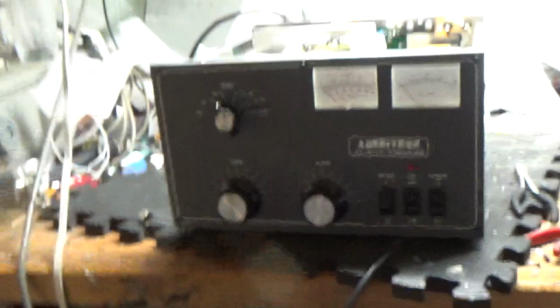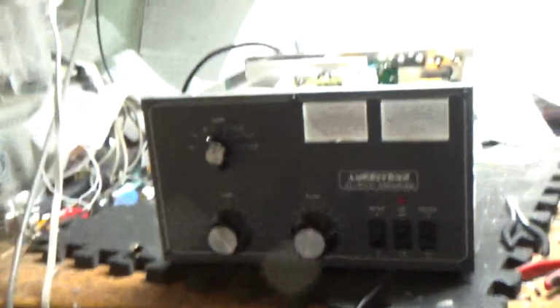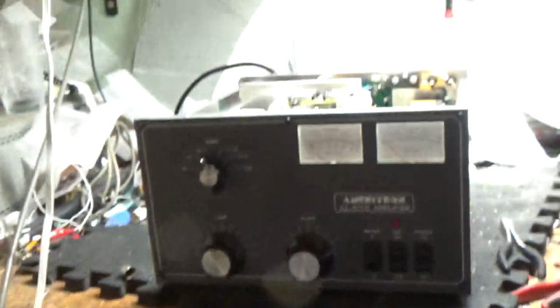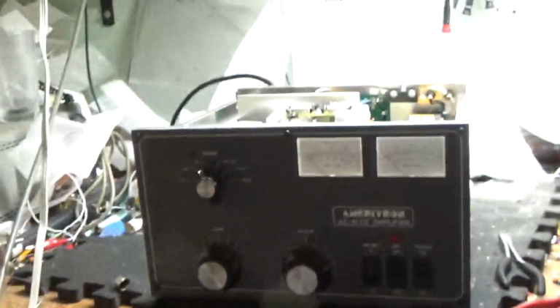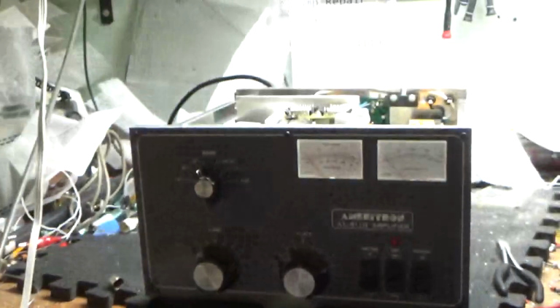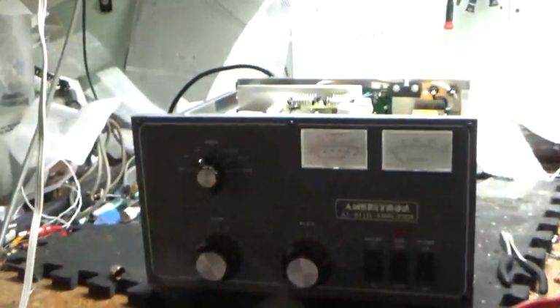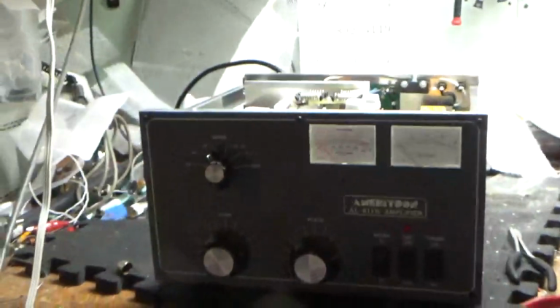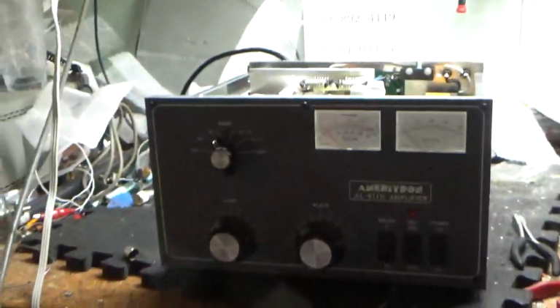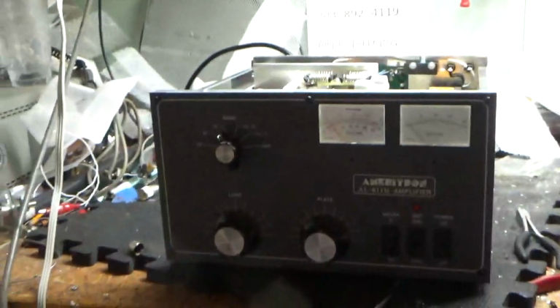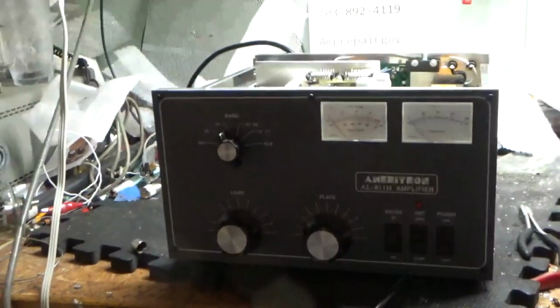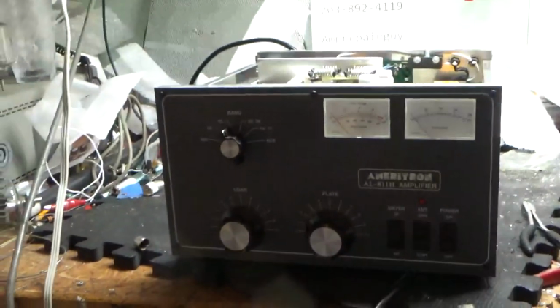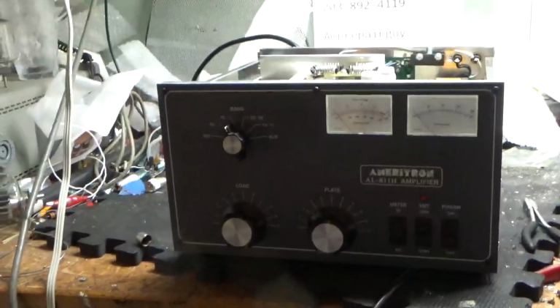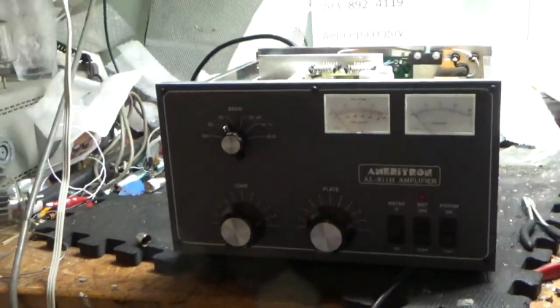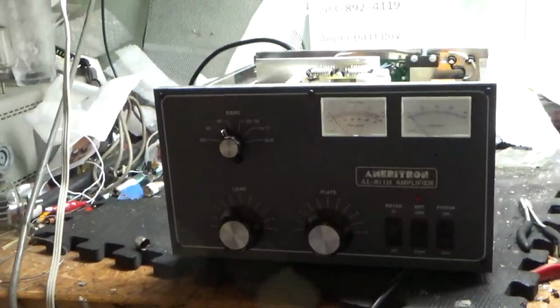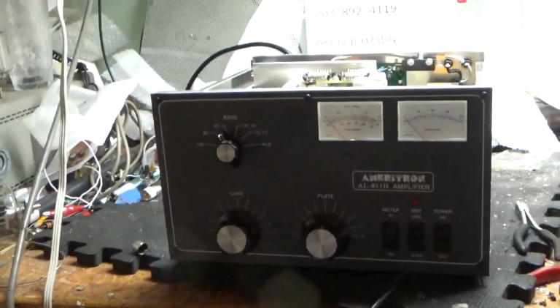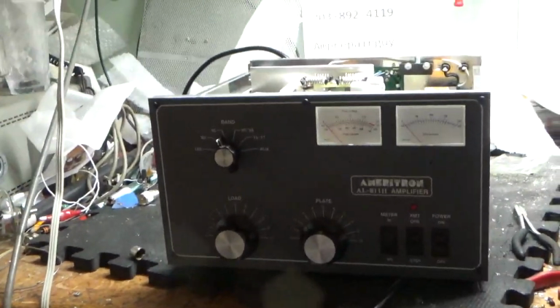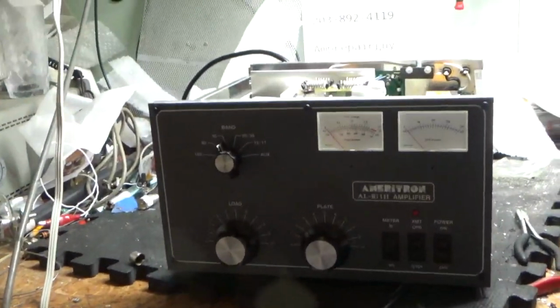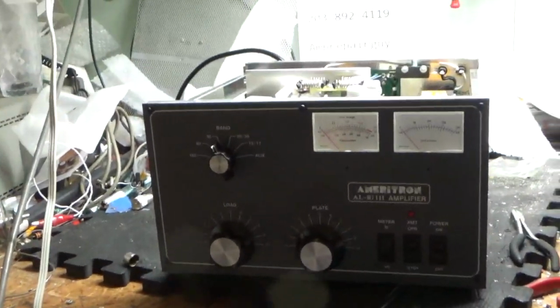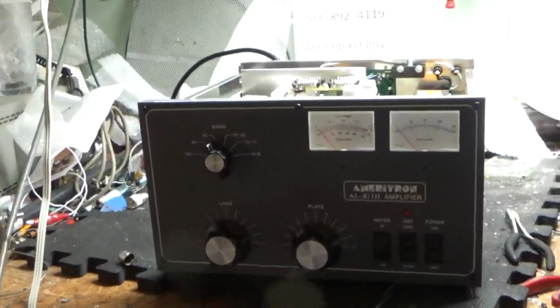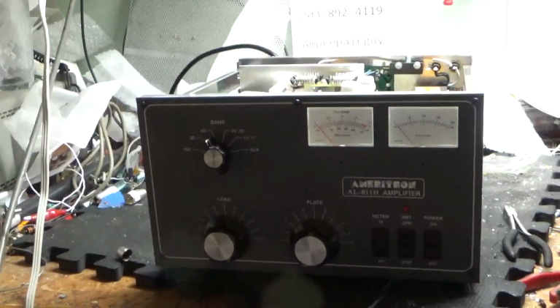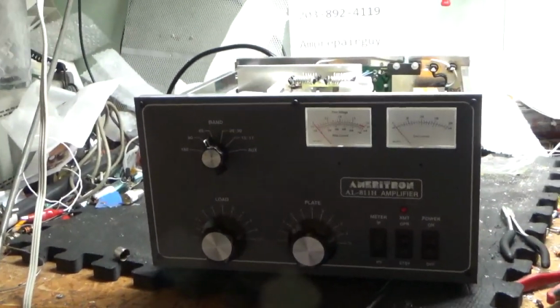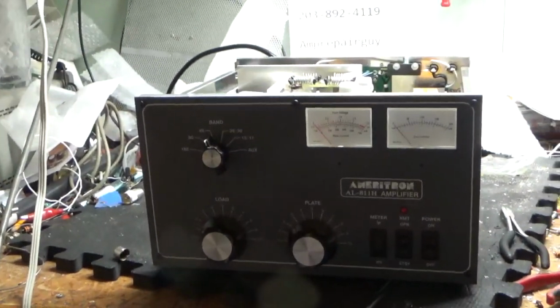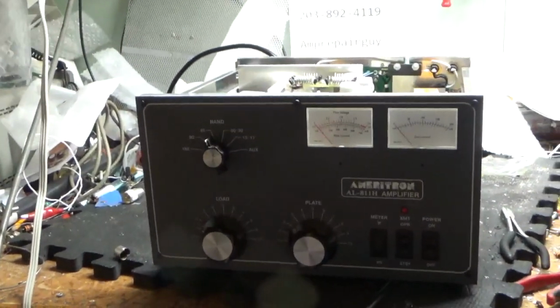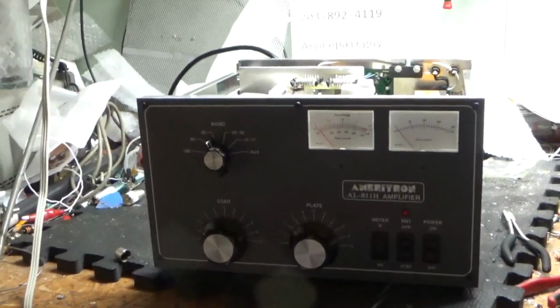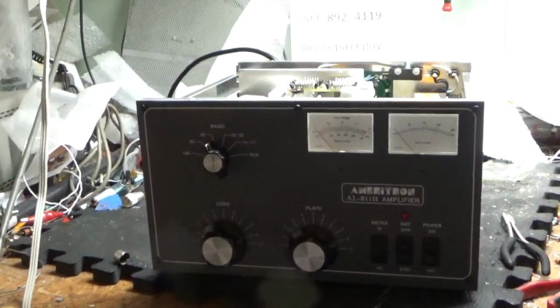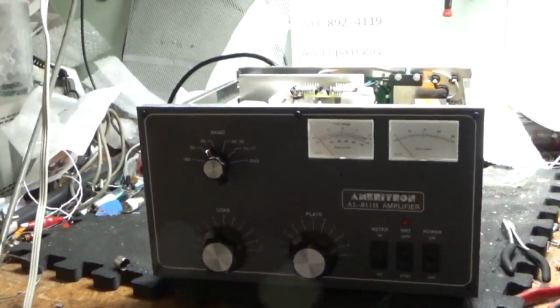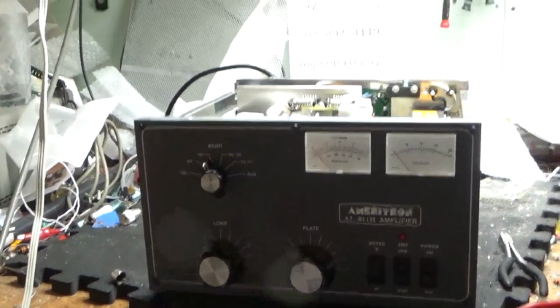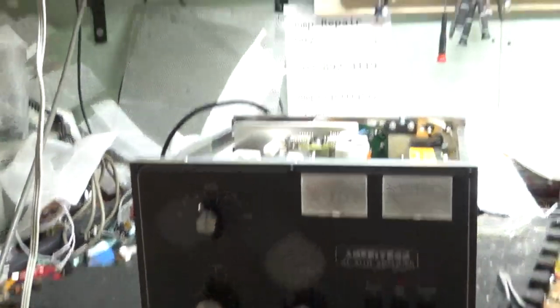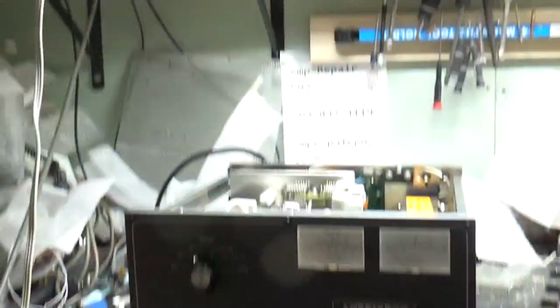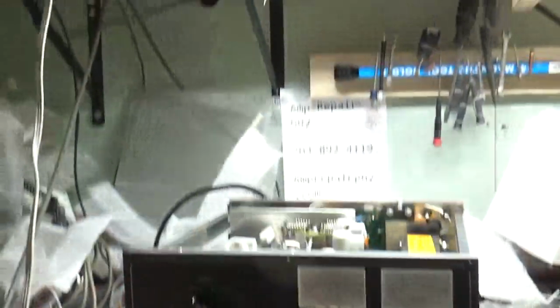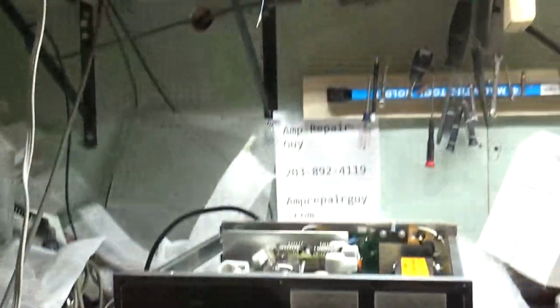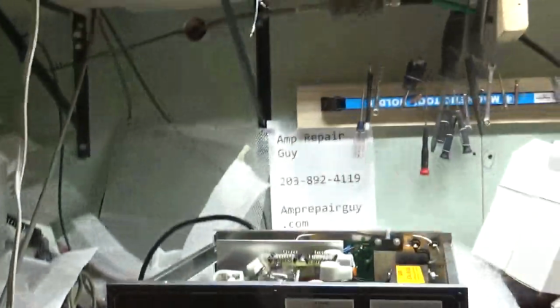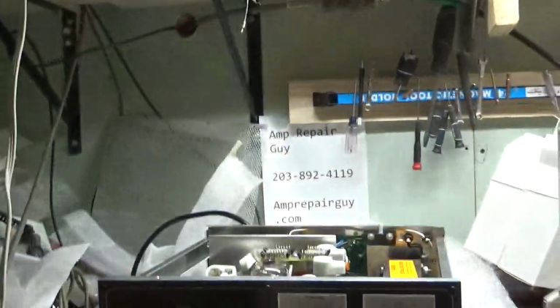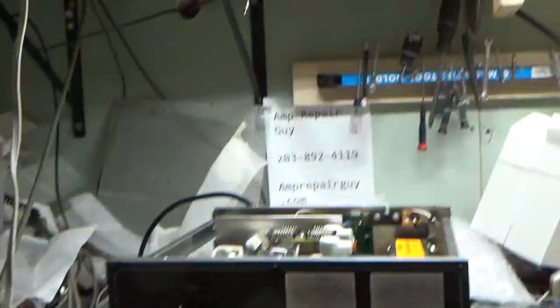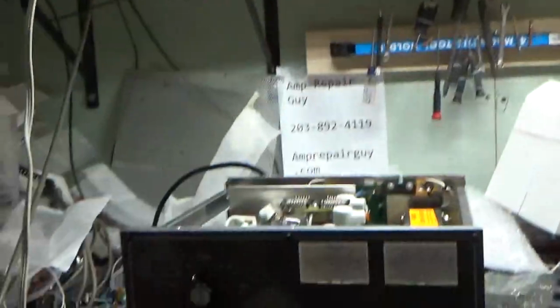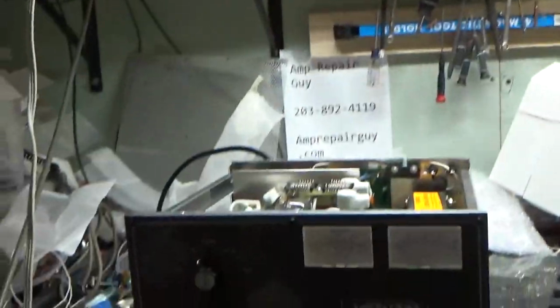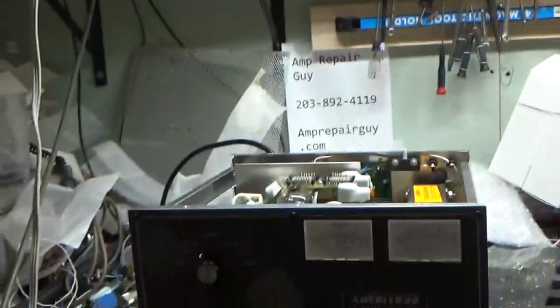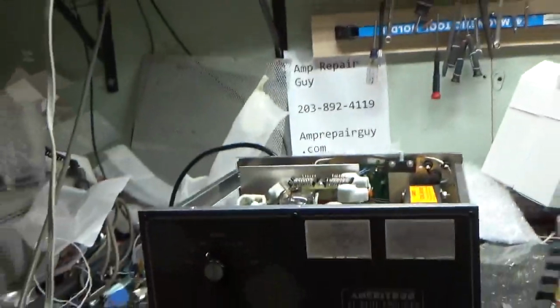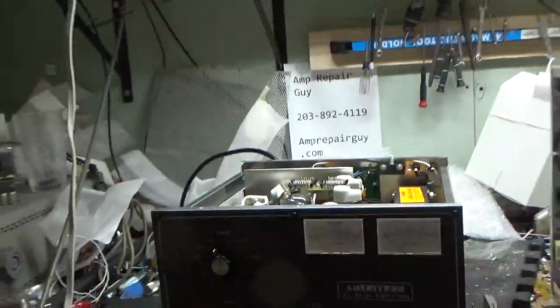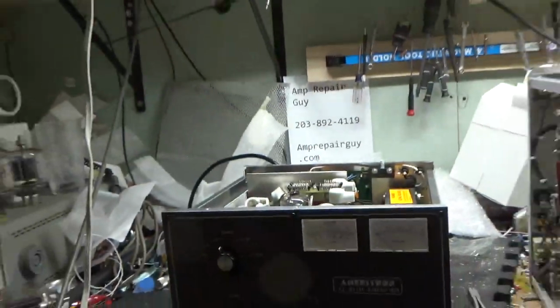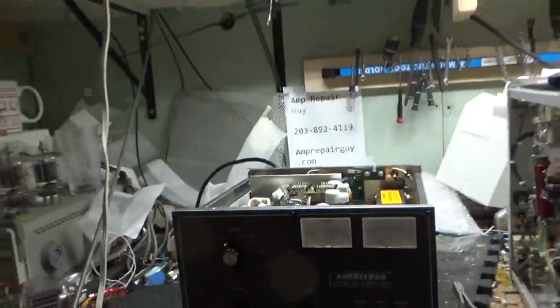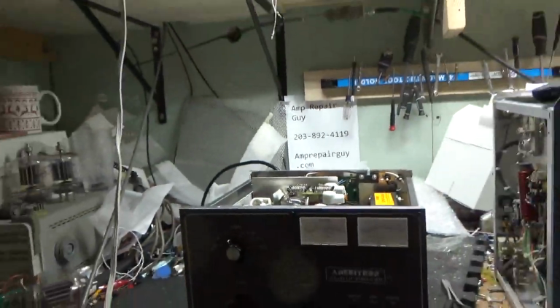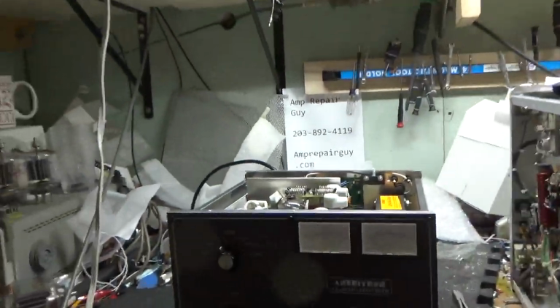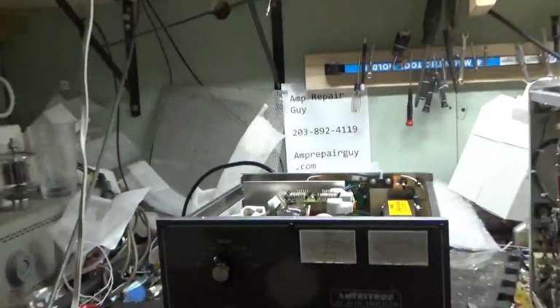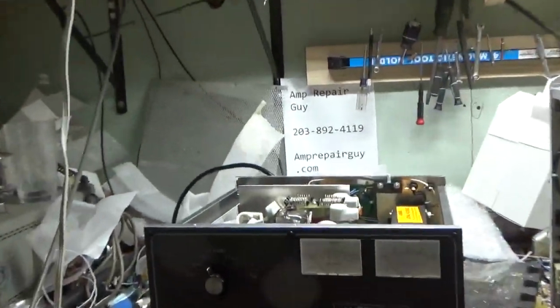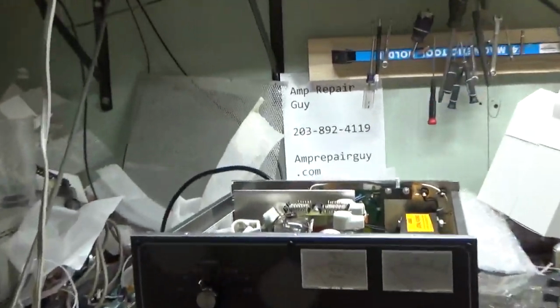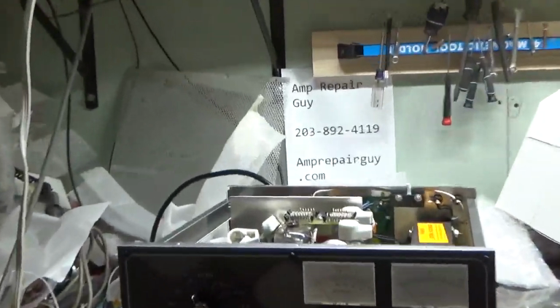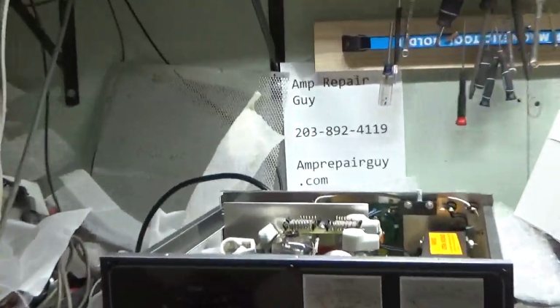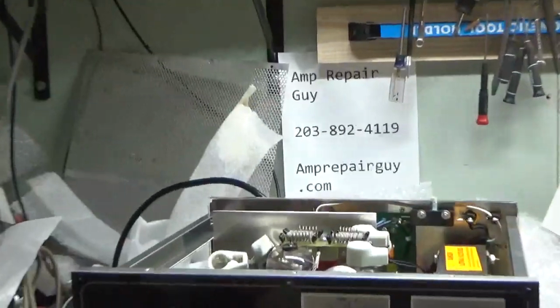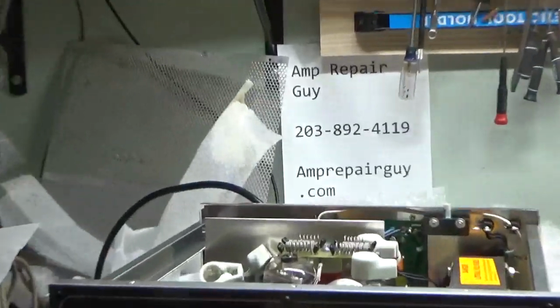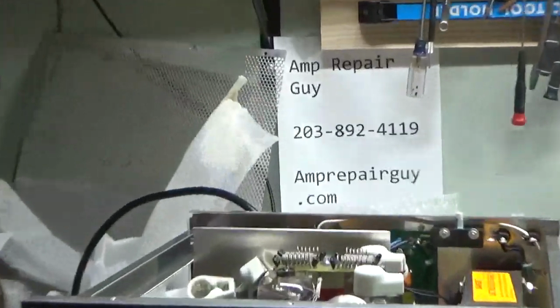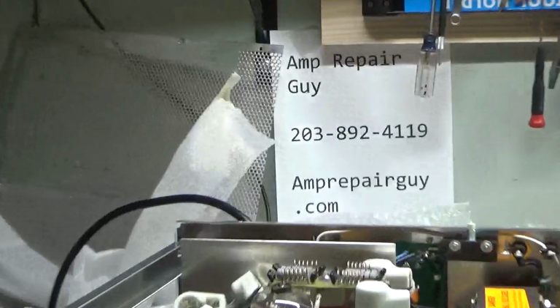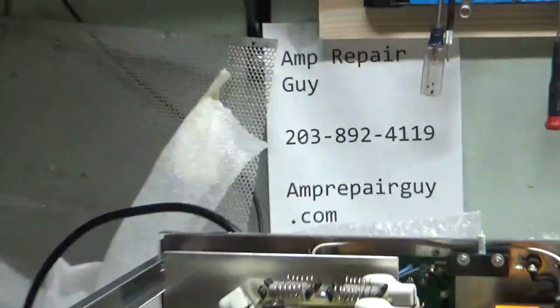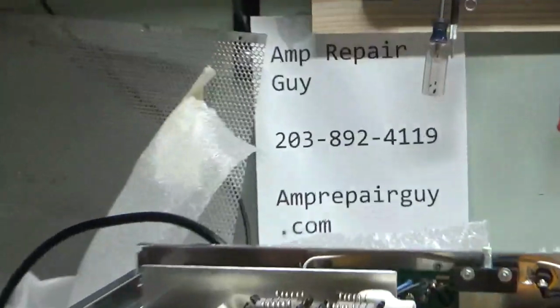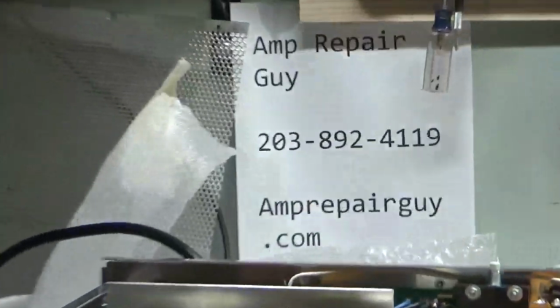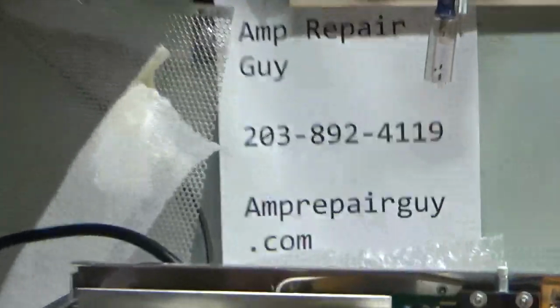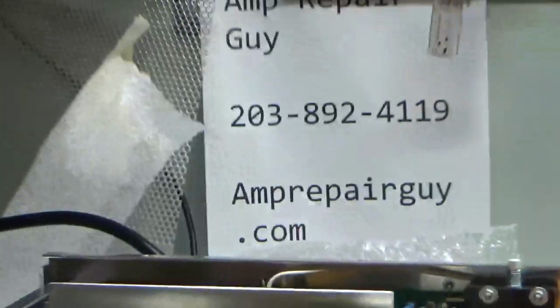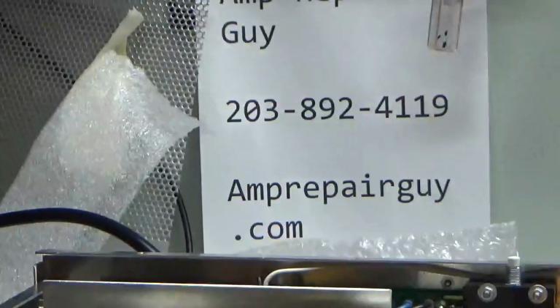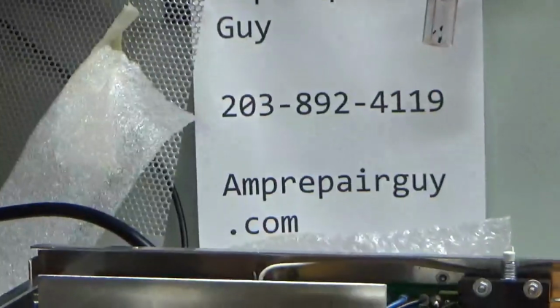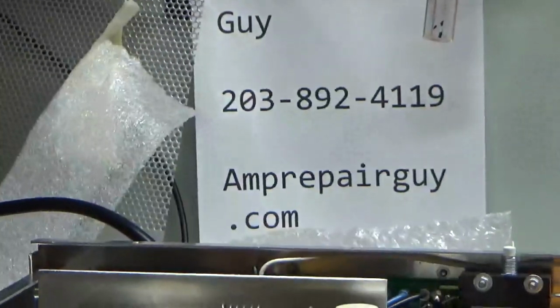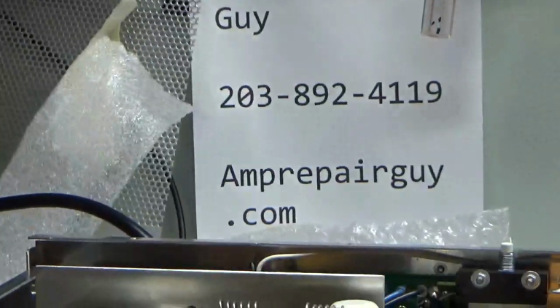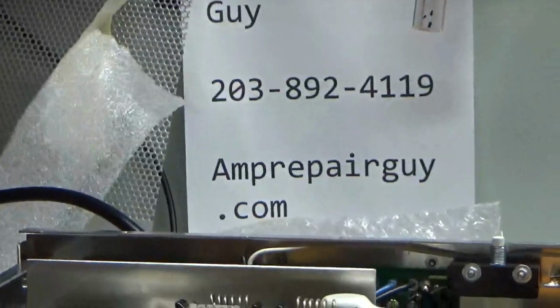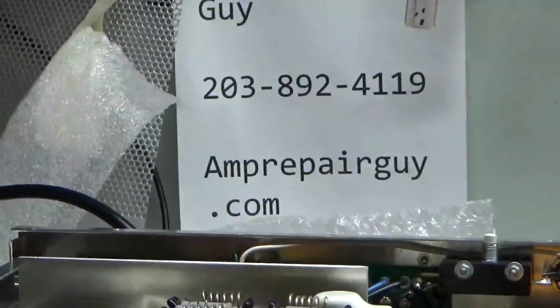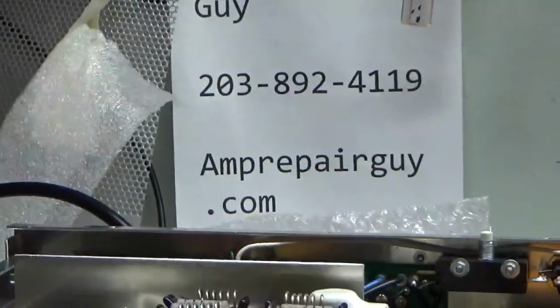Hey everybody, AmpRepairGuy.com. Here's my phone number and website.